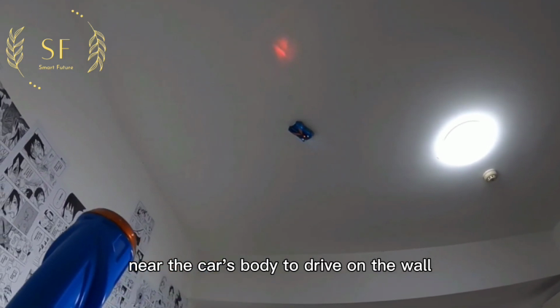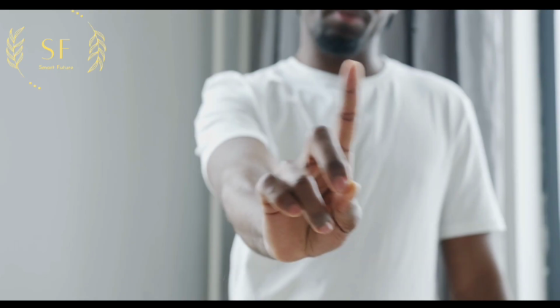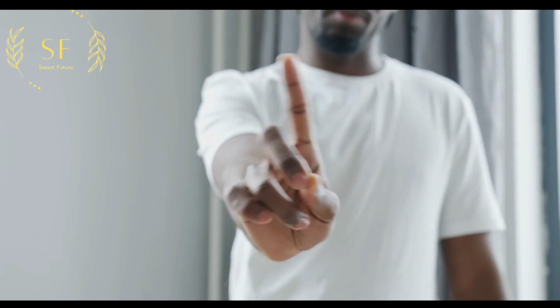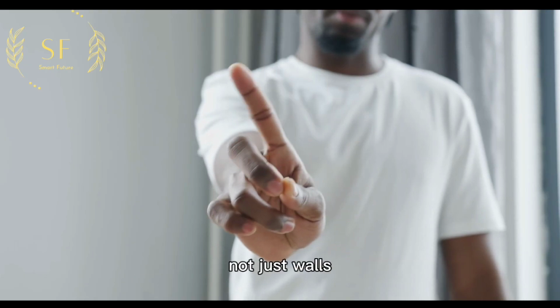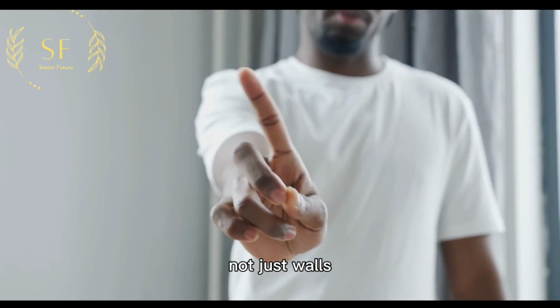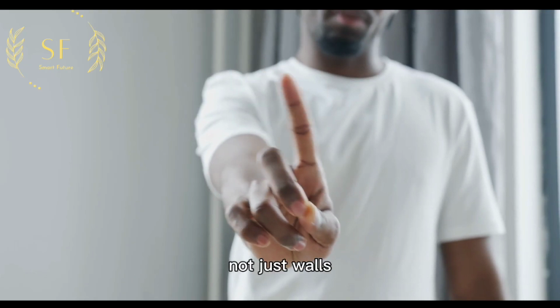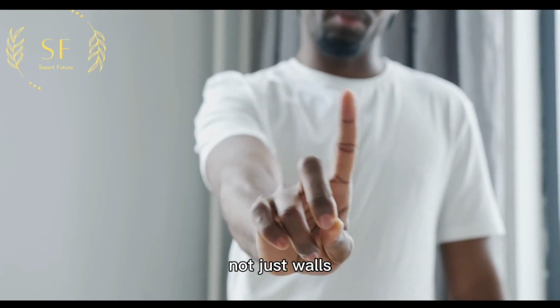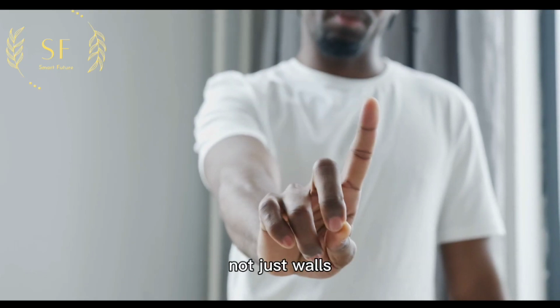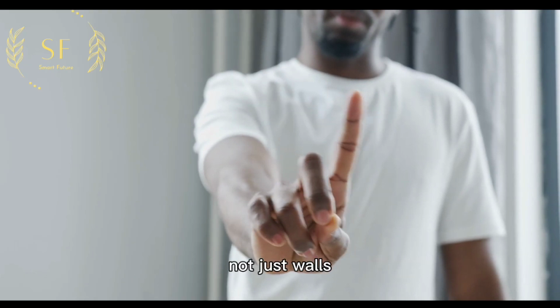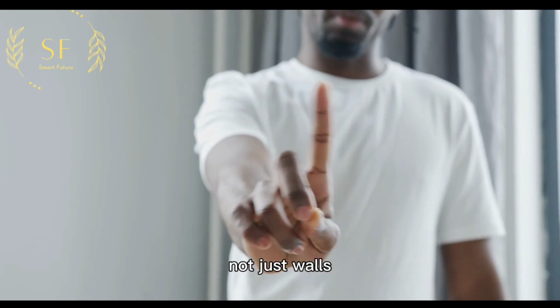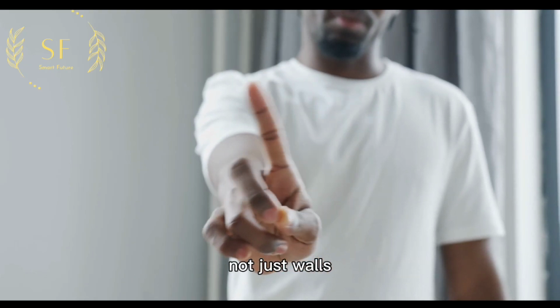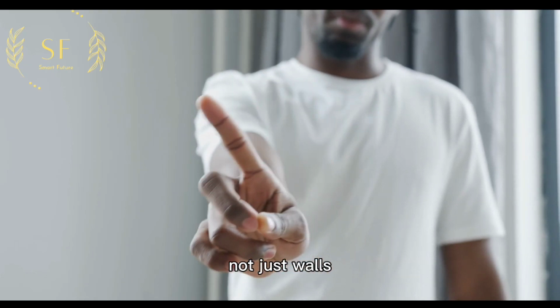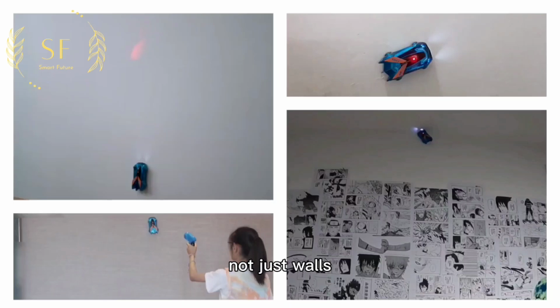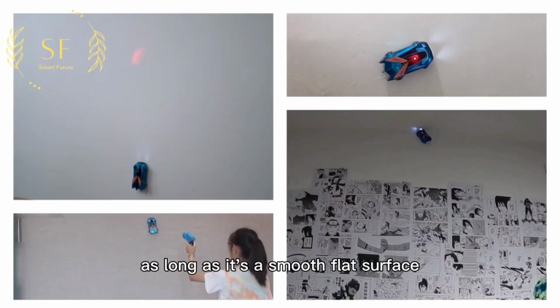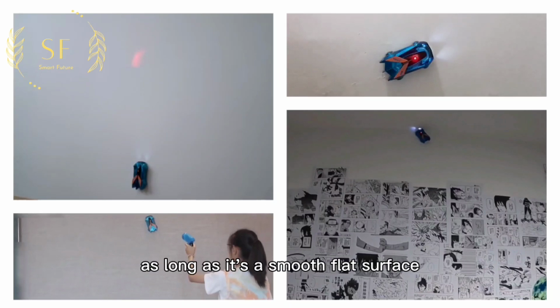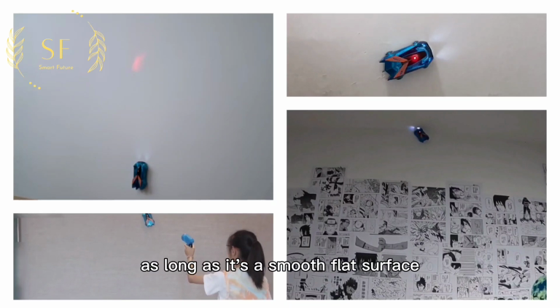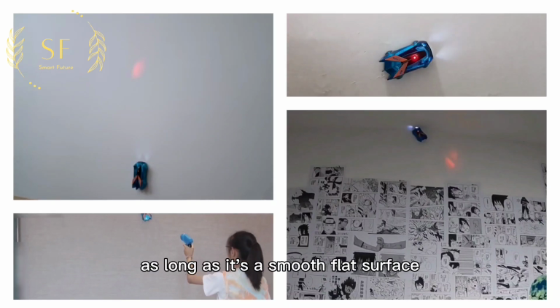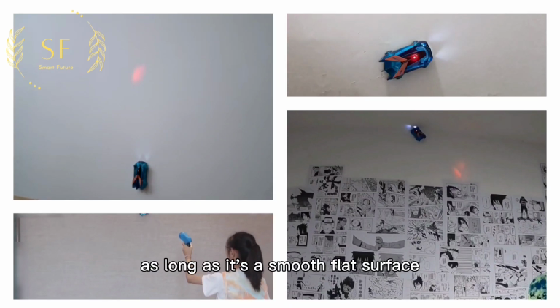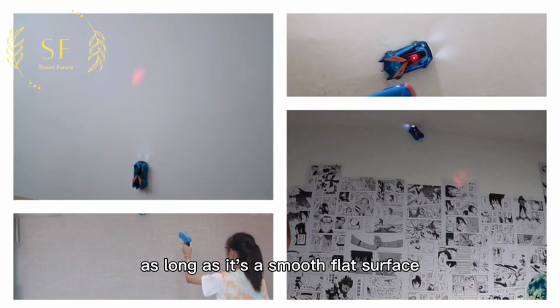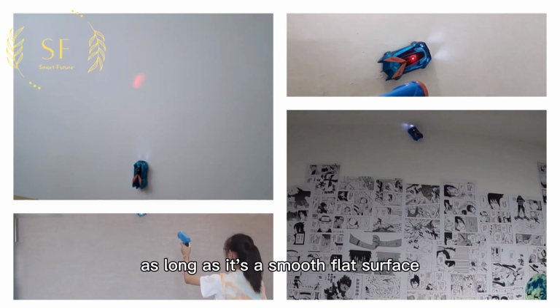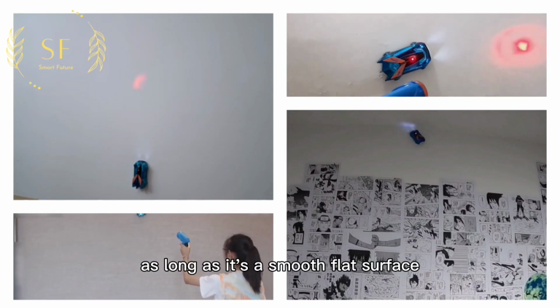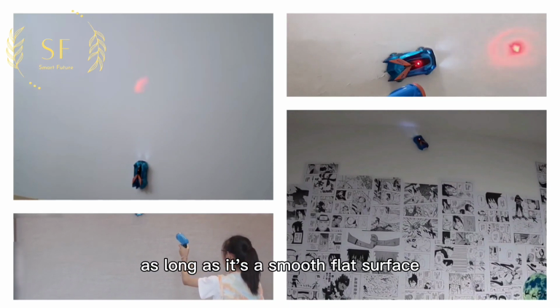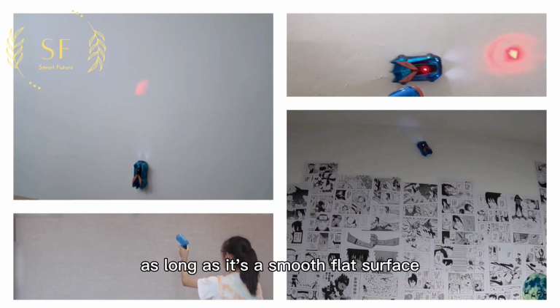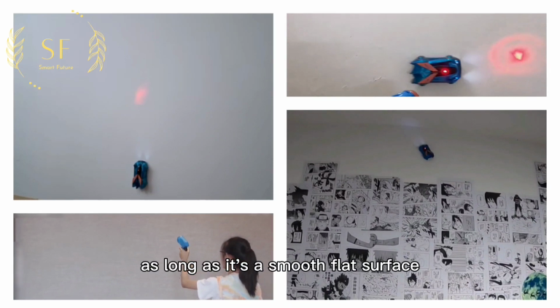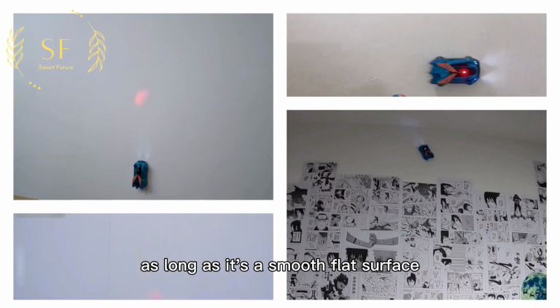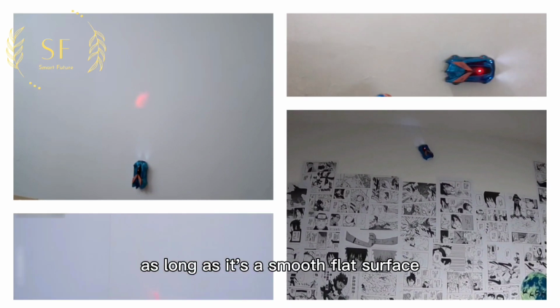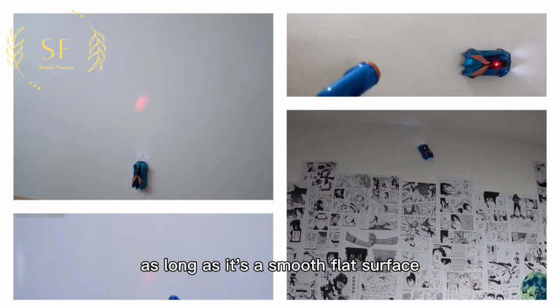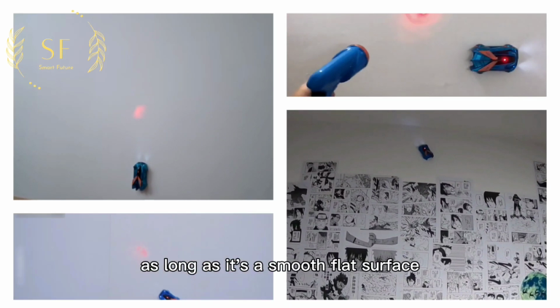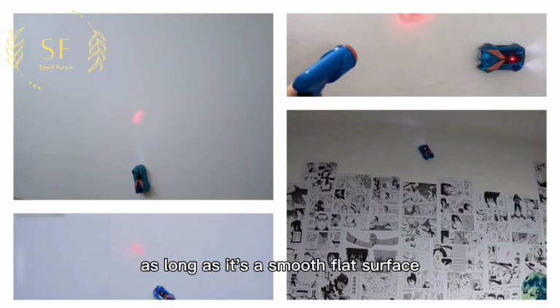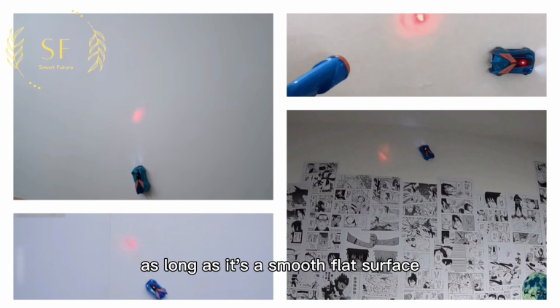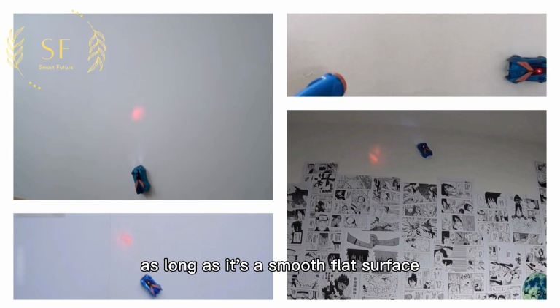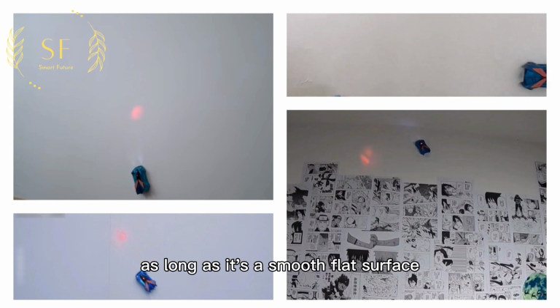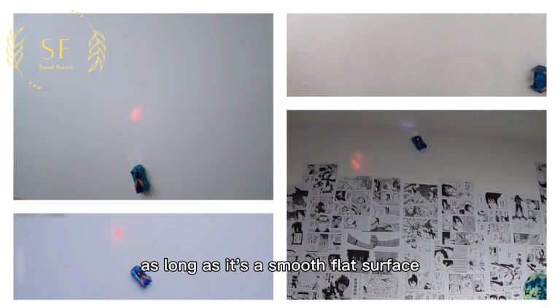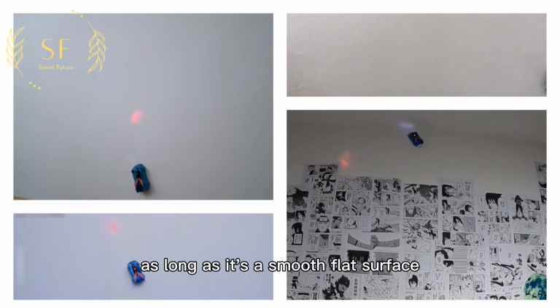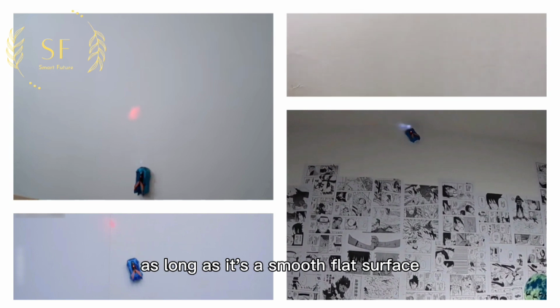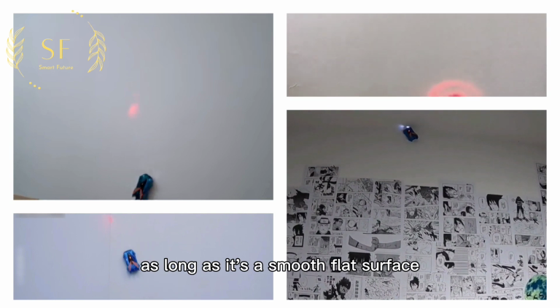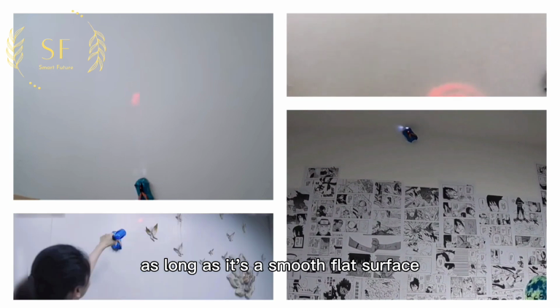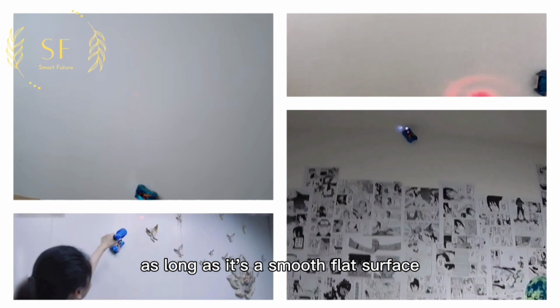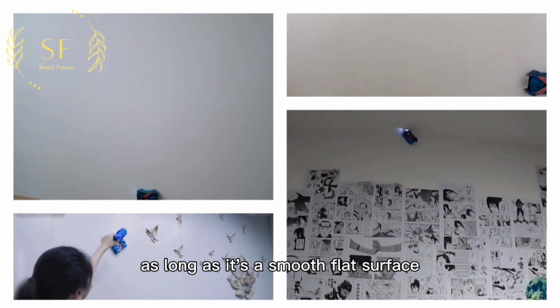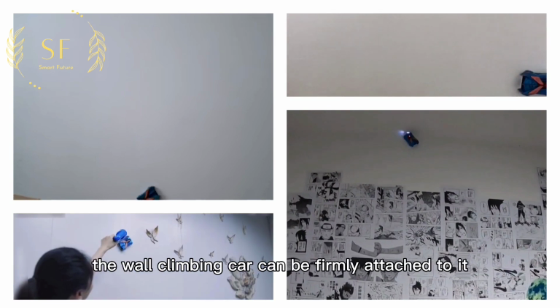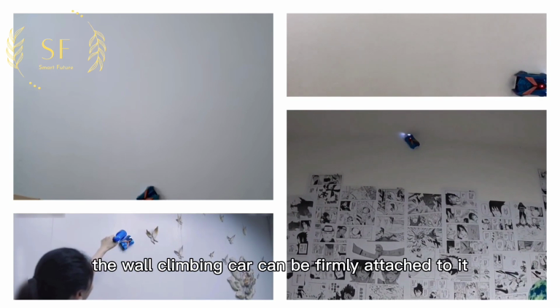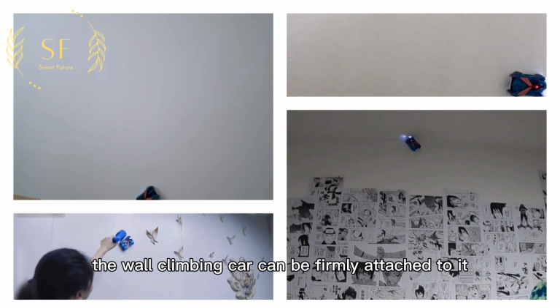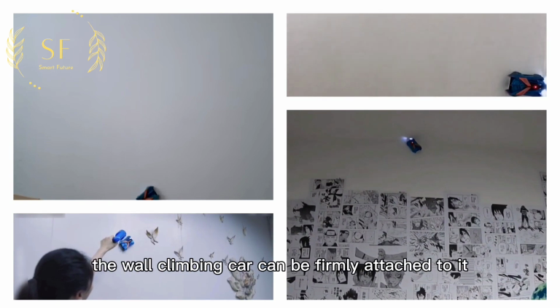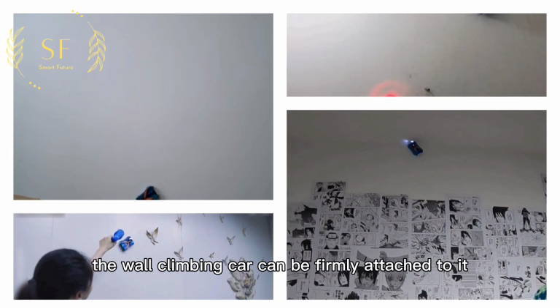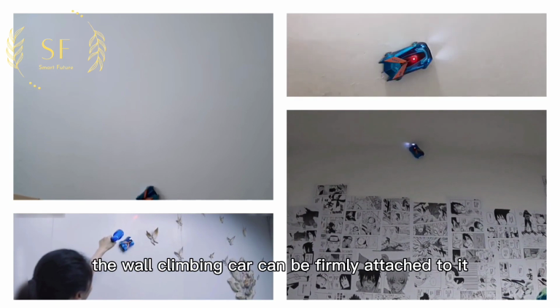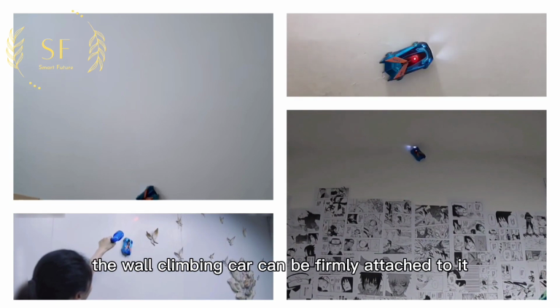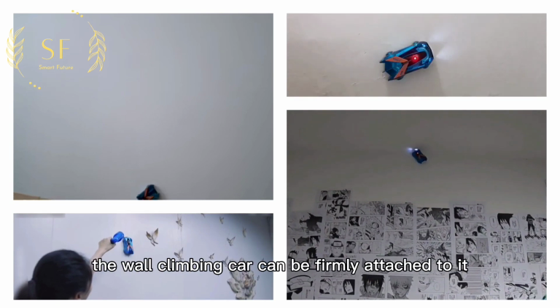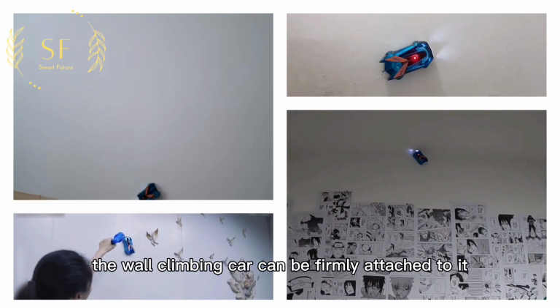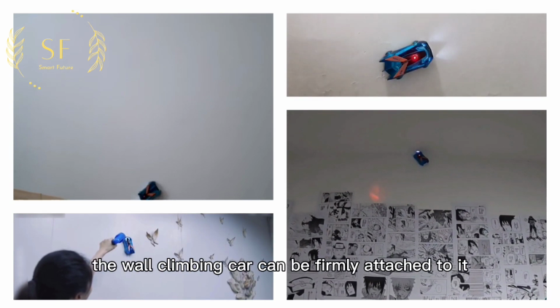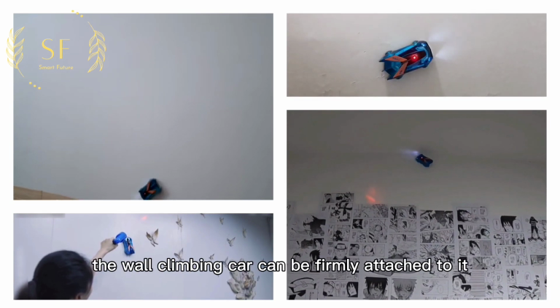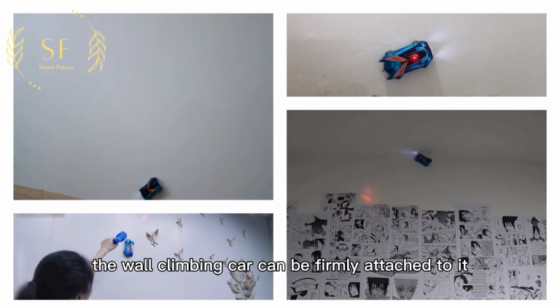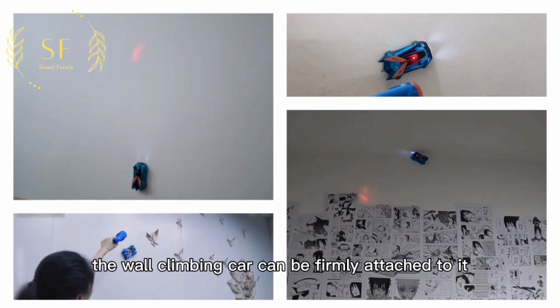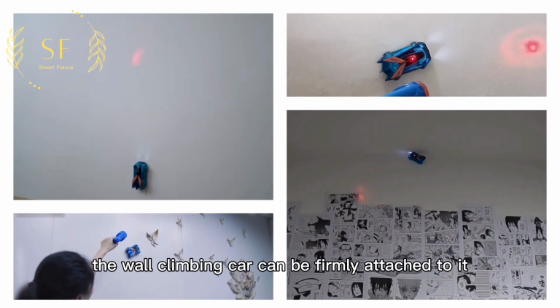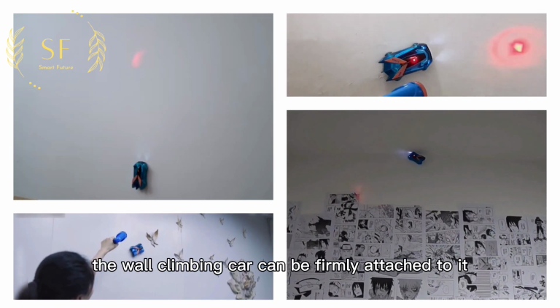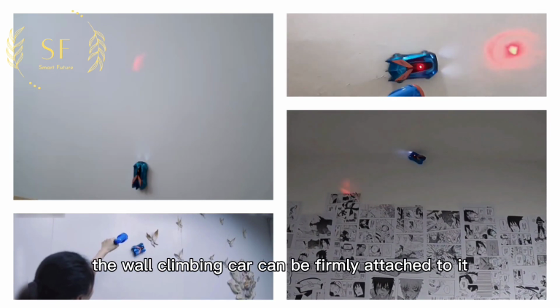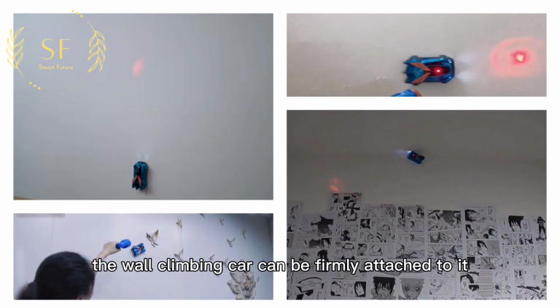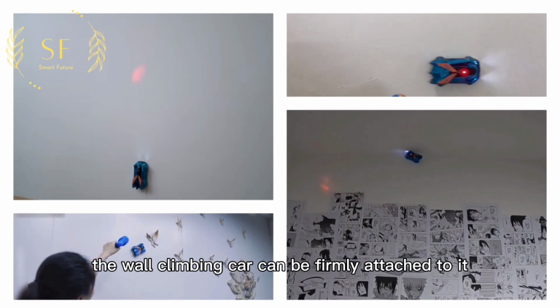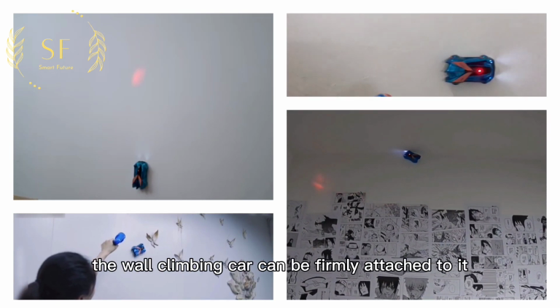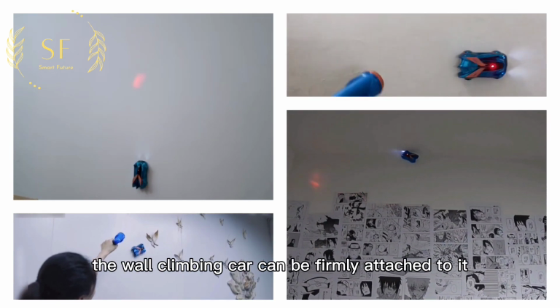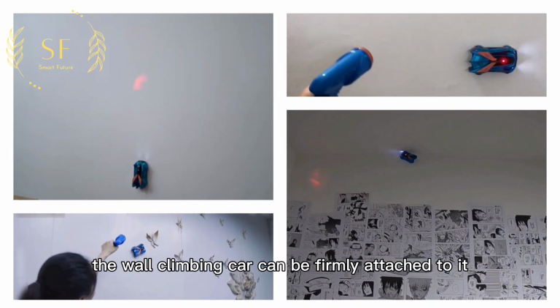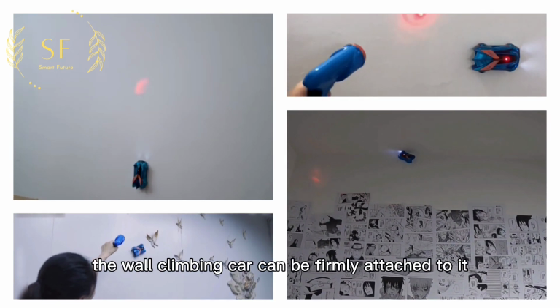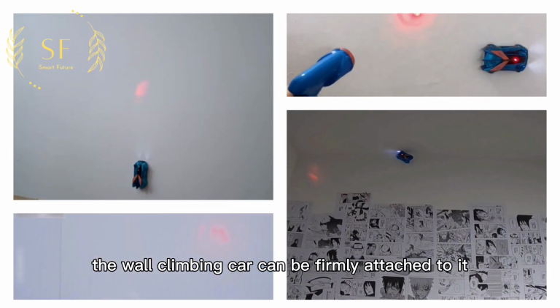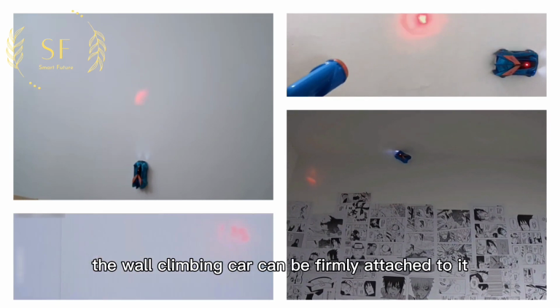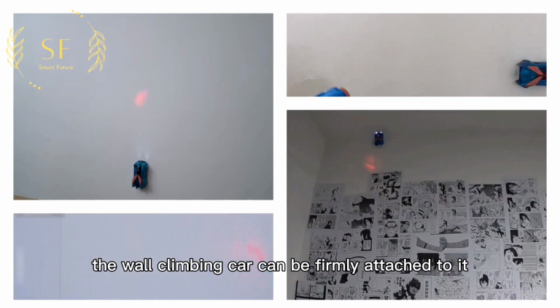Not just walls — as long as it's a smooth, flat surface, the wall-climbing car can be firmly attached to it.